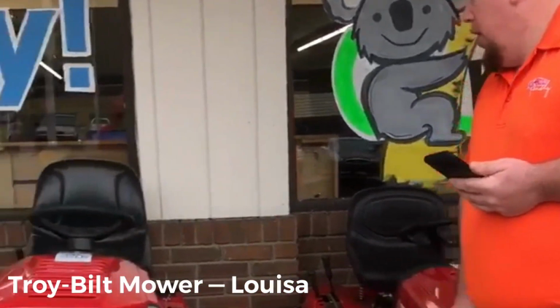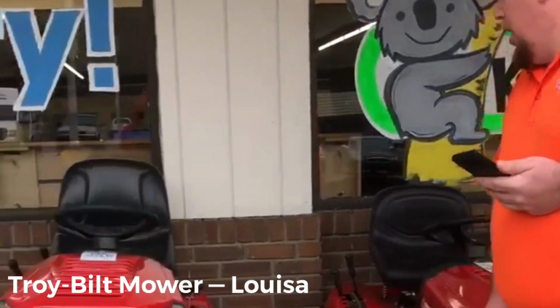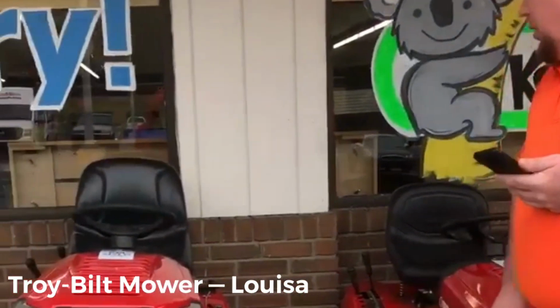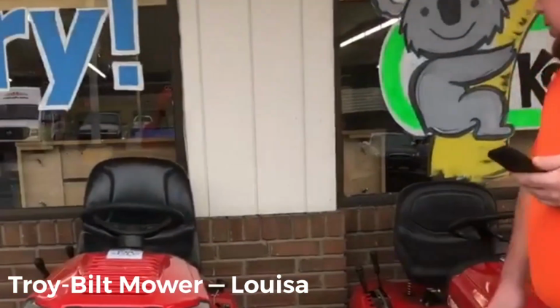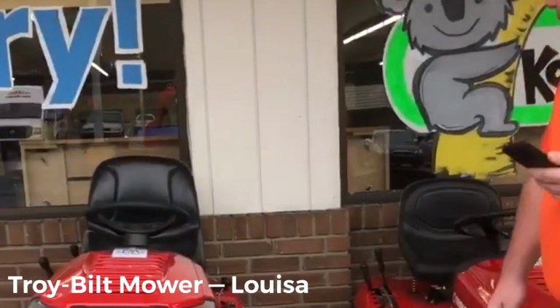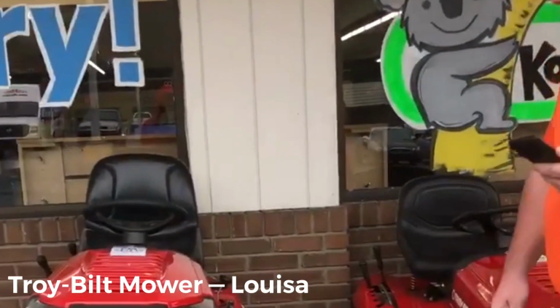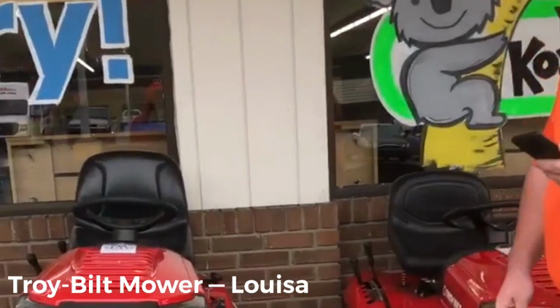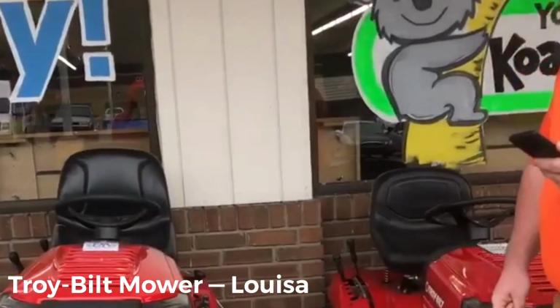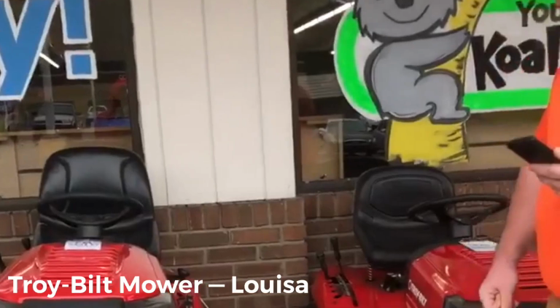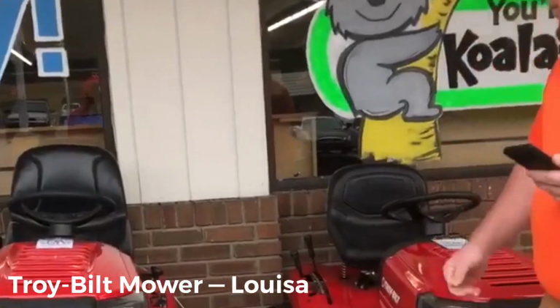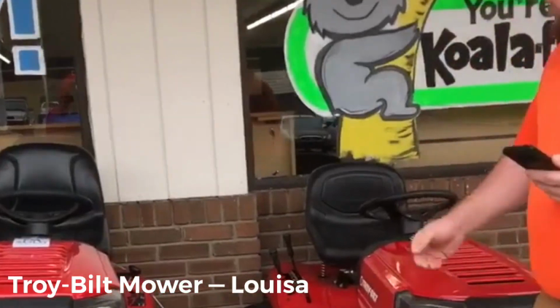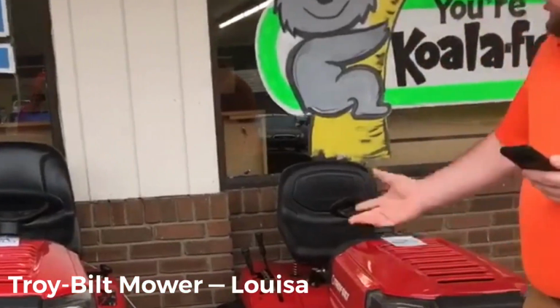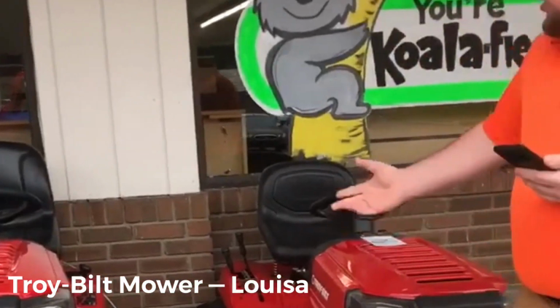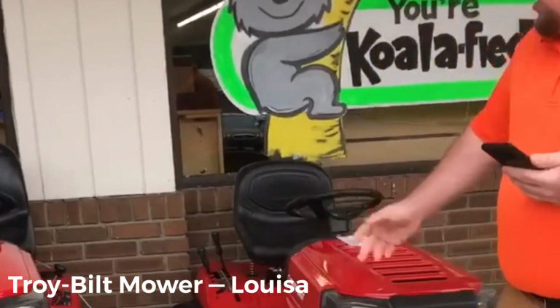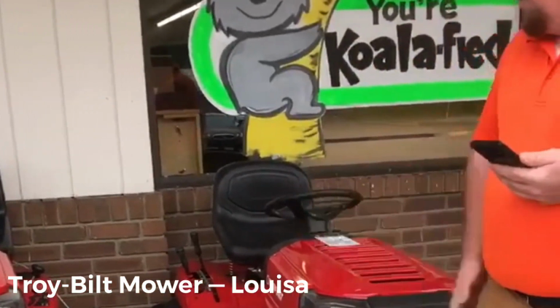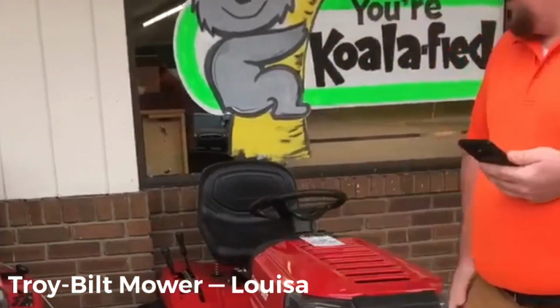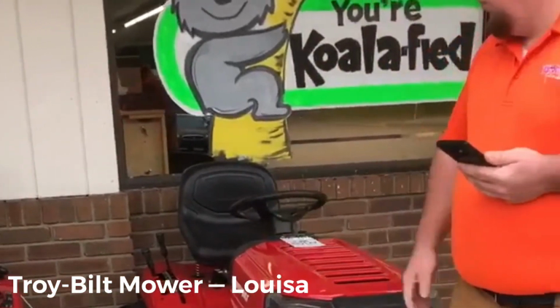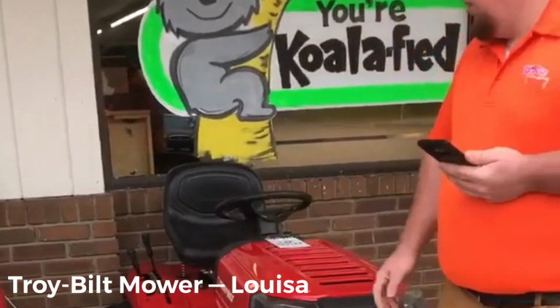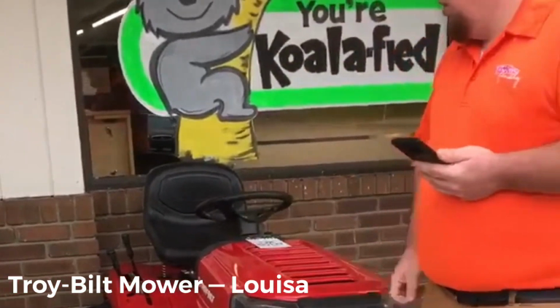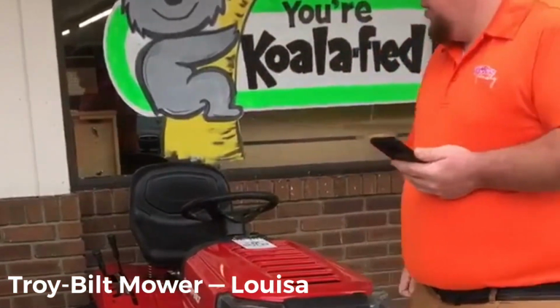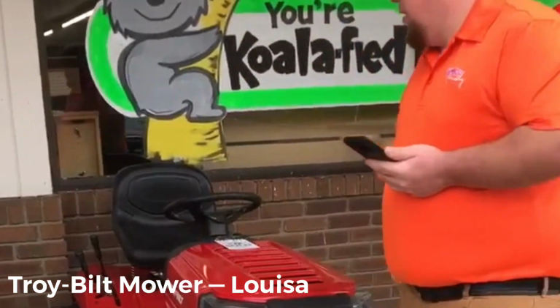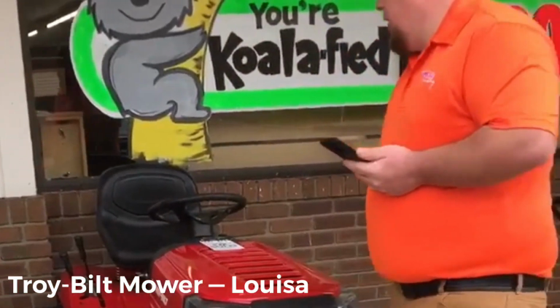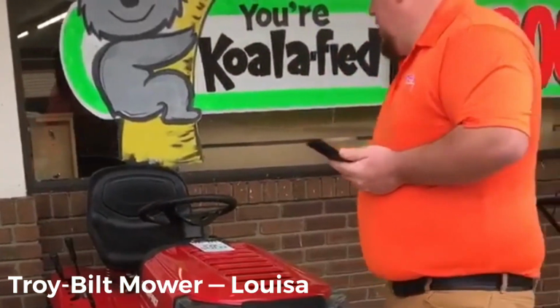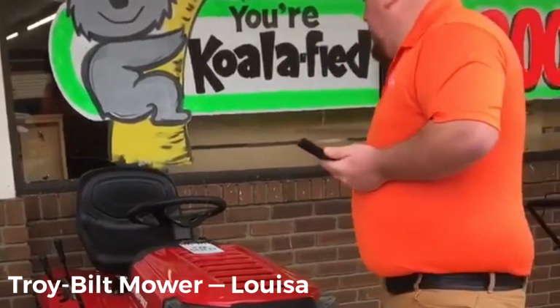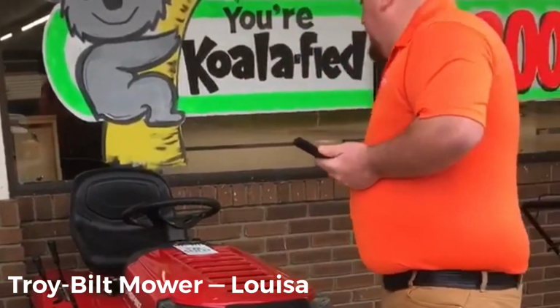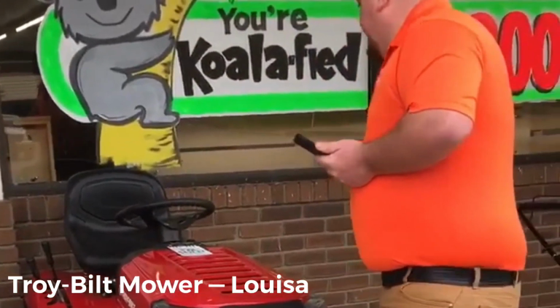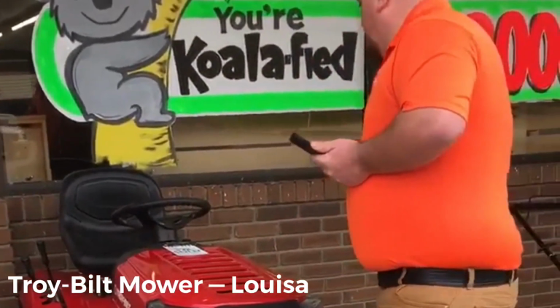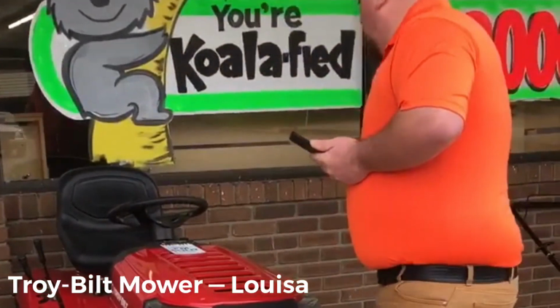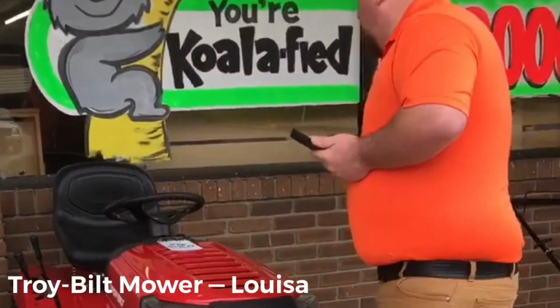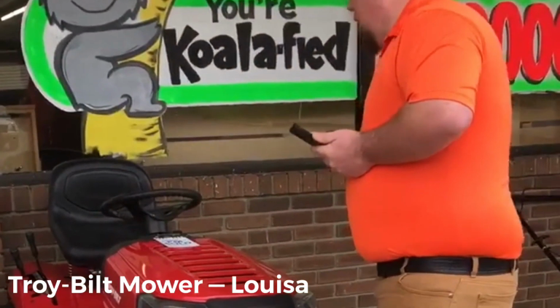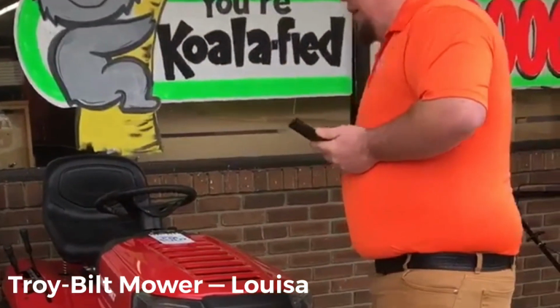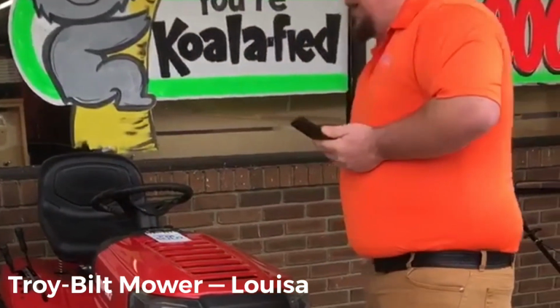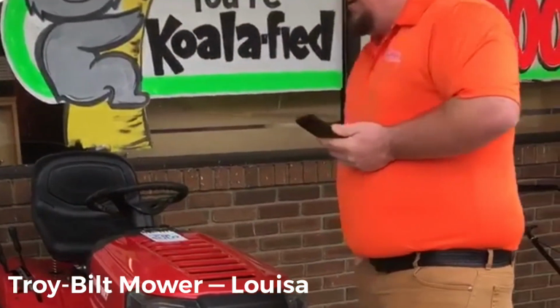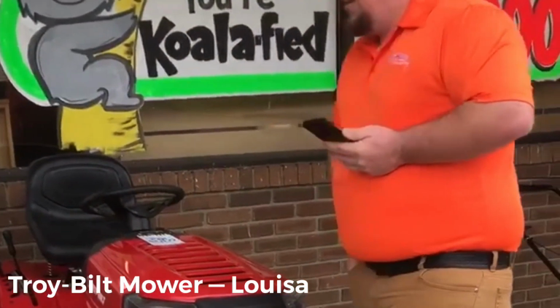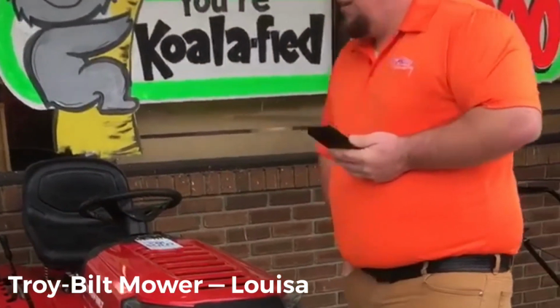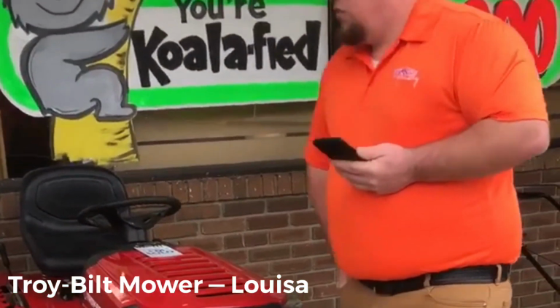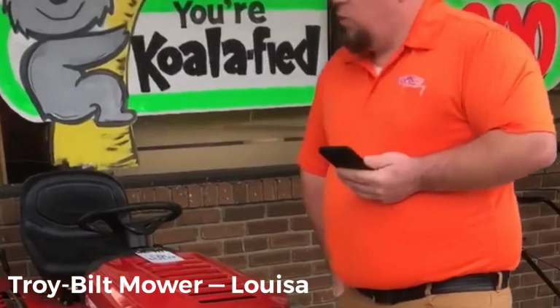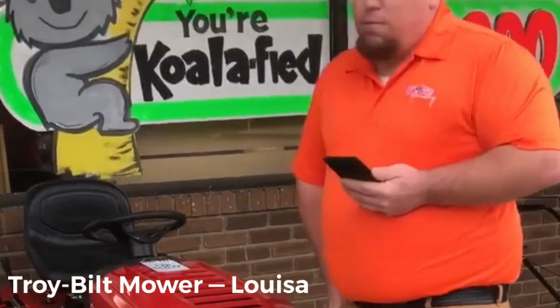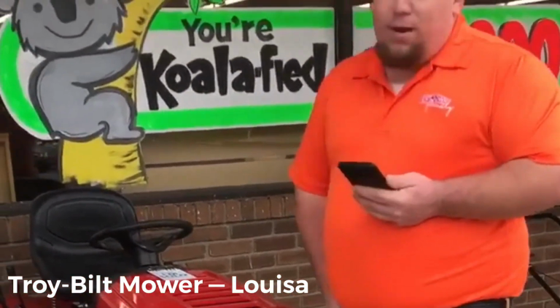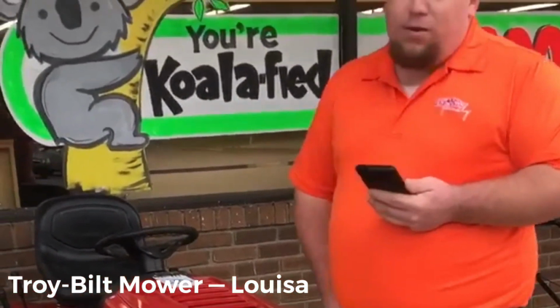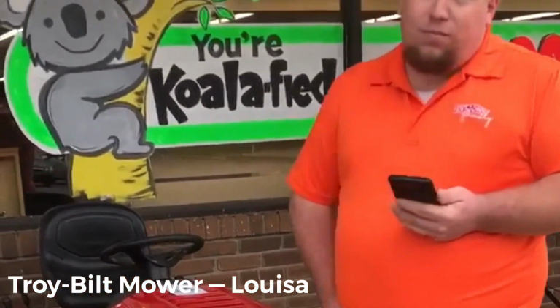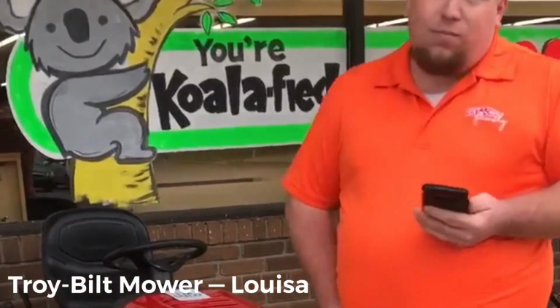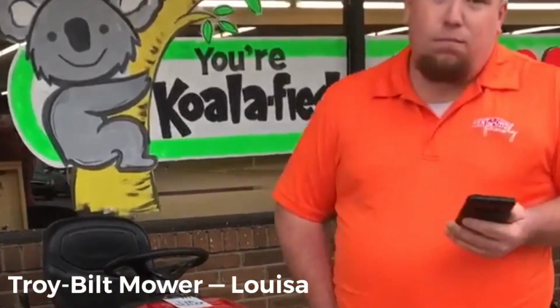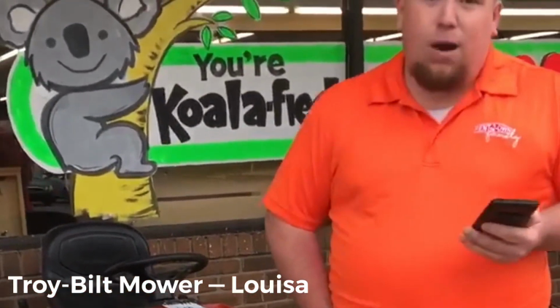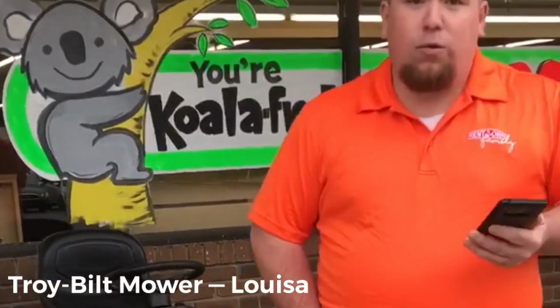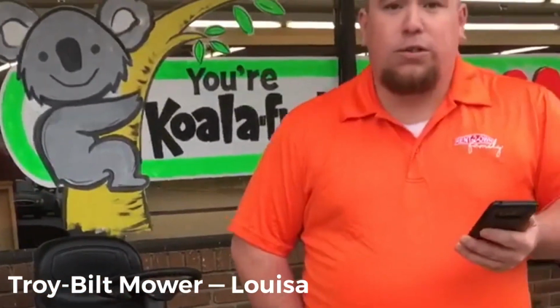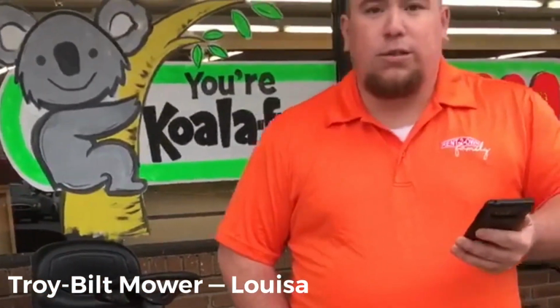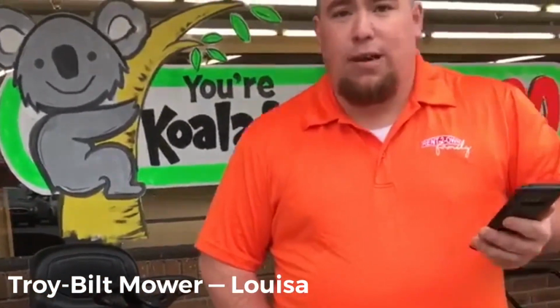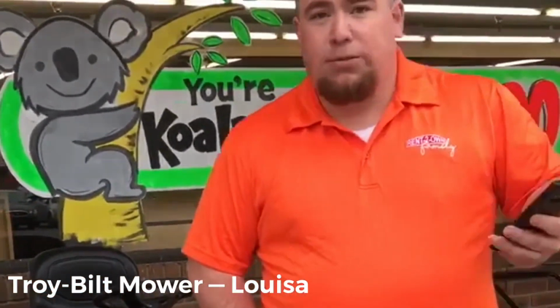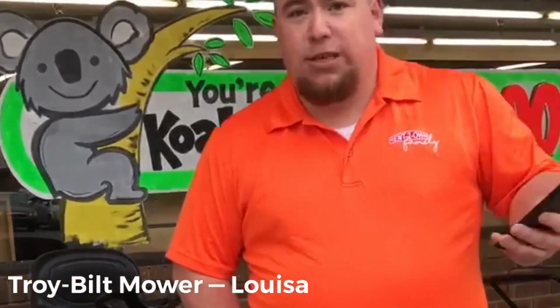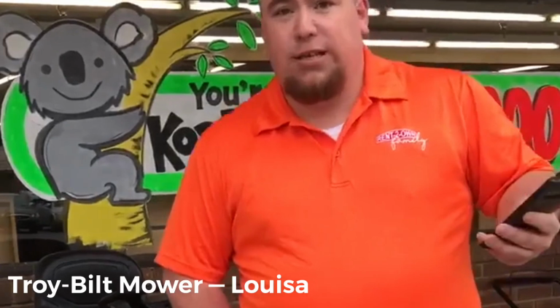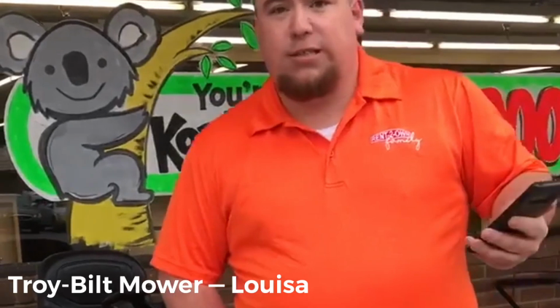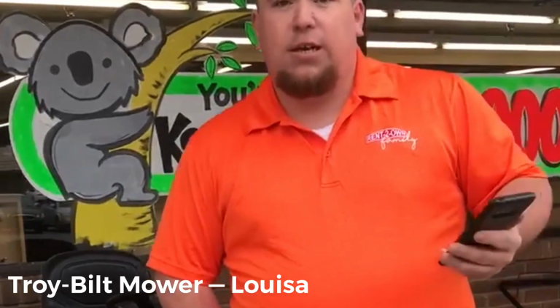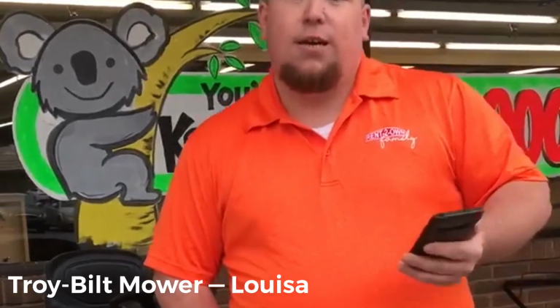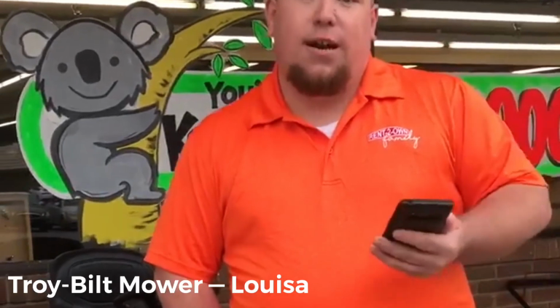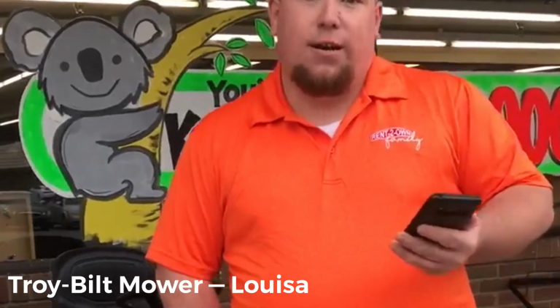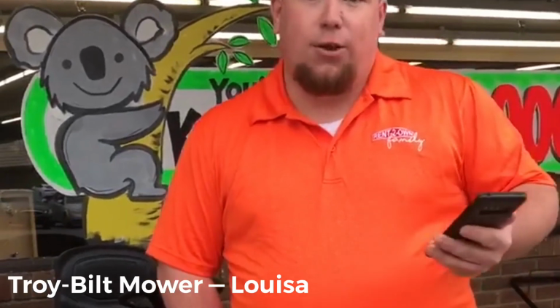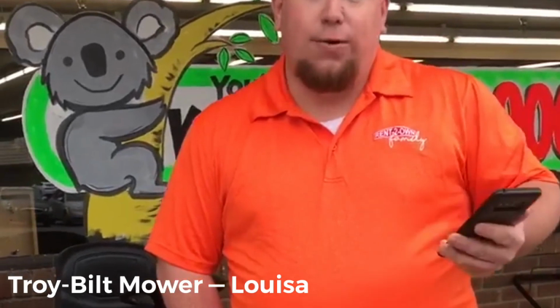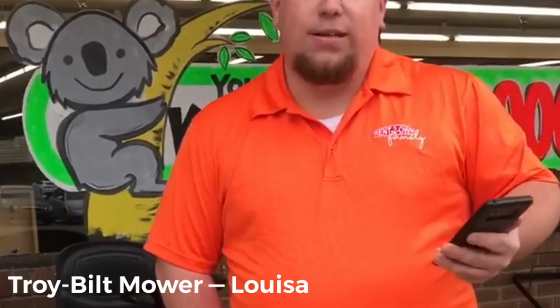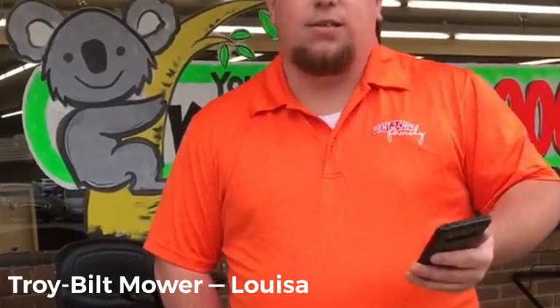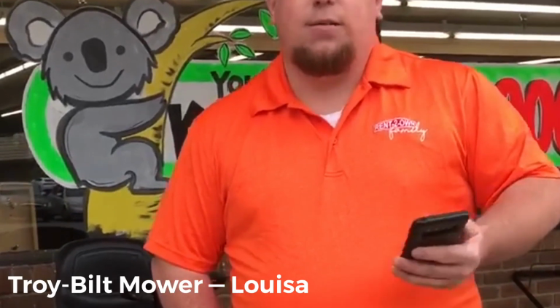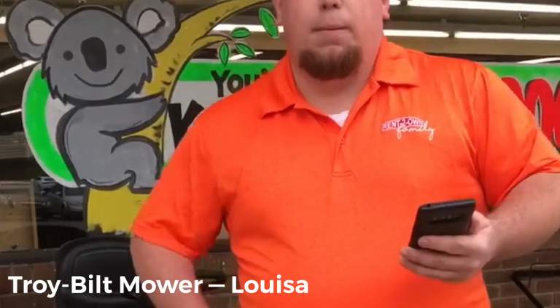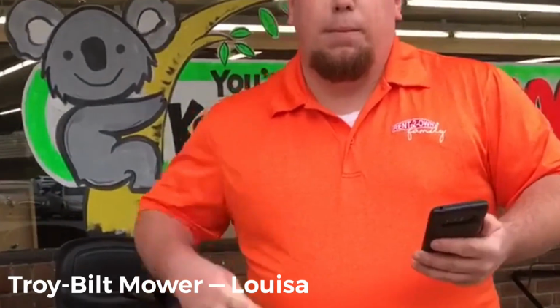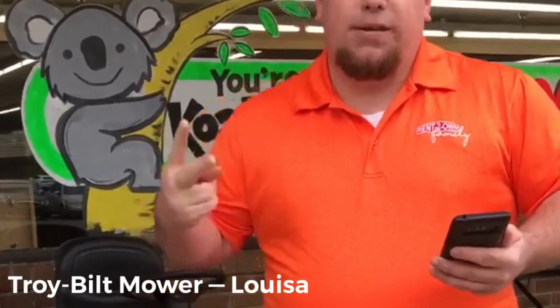It's pretty good — so if y'all need Troy Belt mowers, come see us down here at Louisa. Peace.